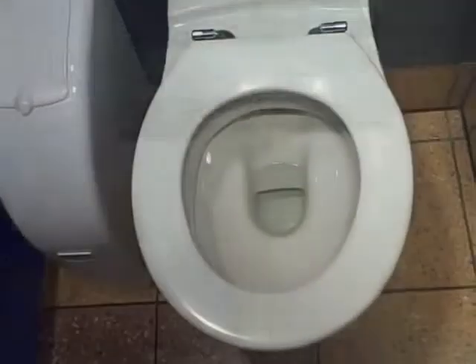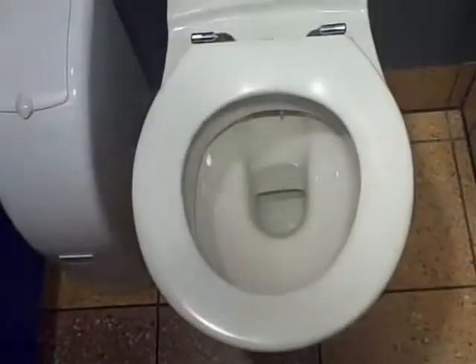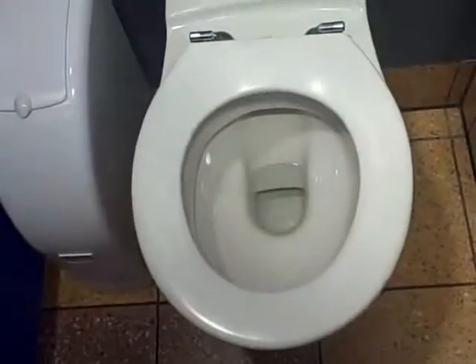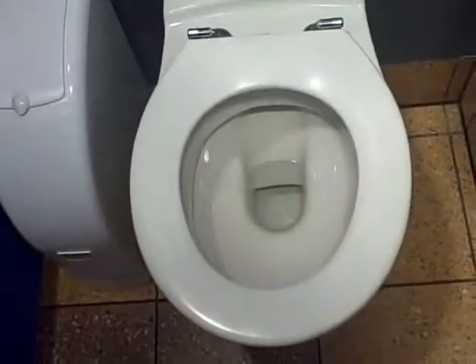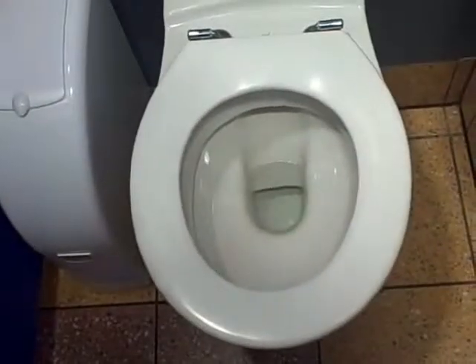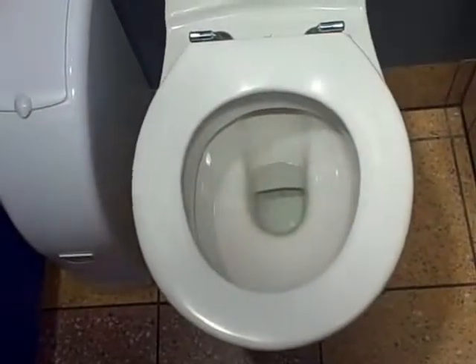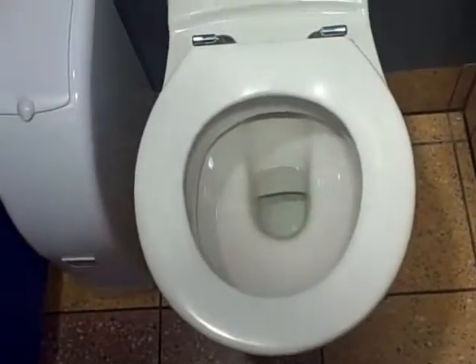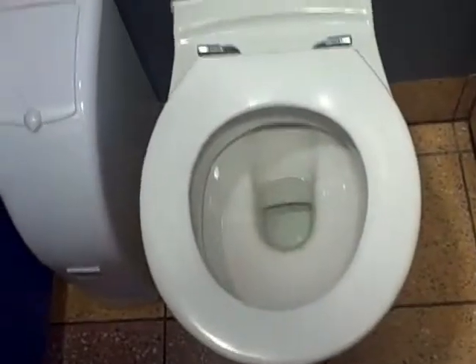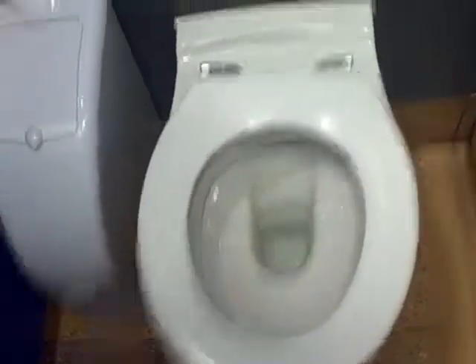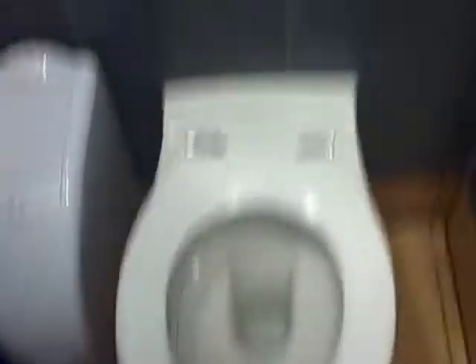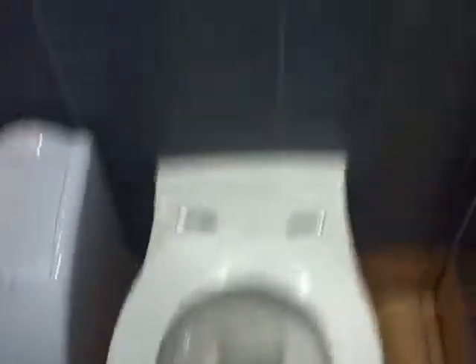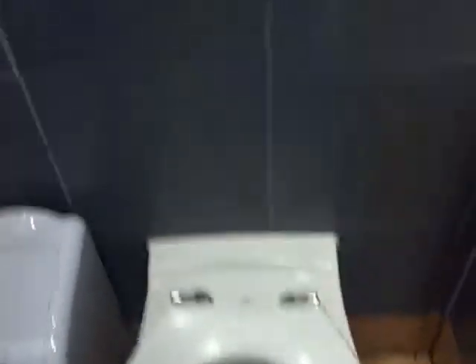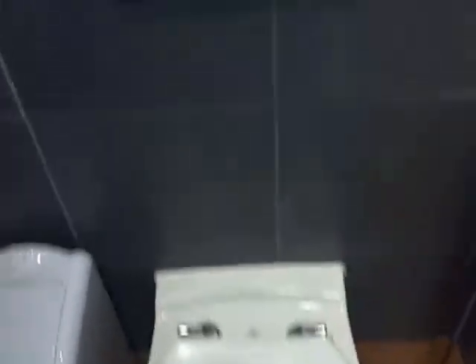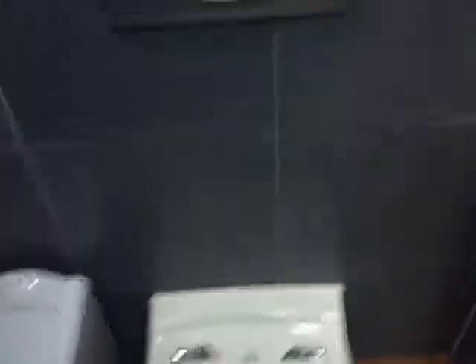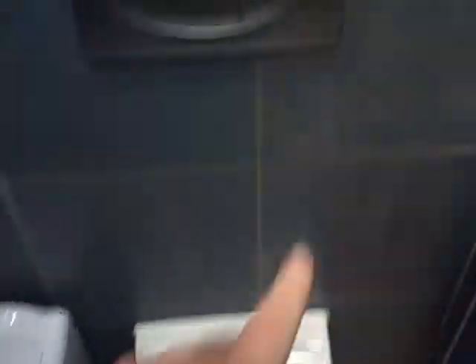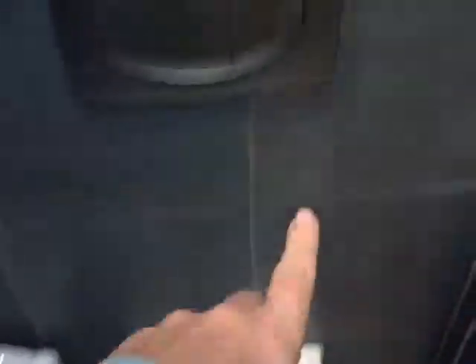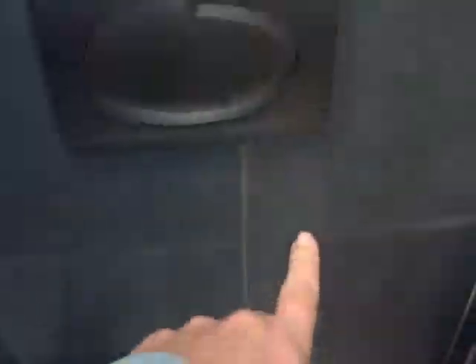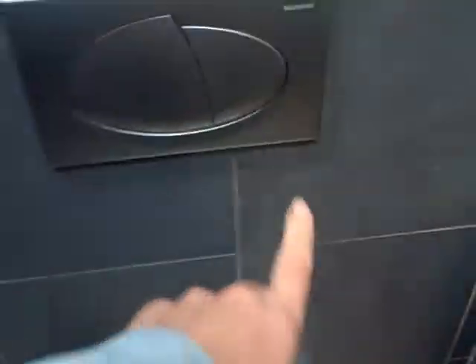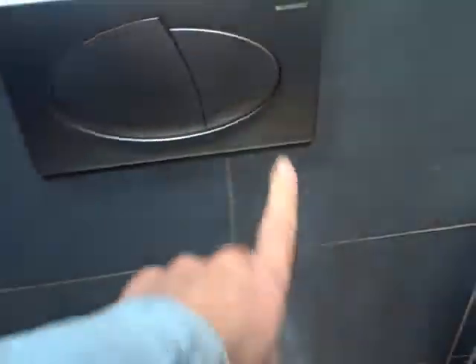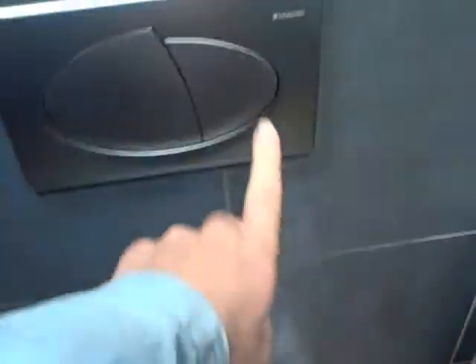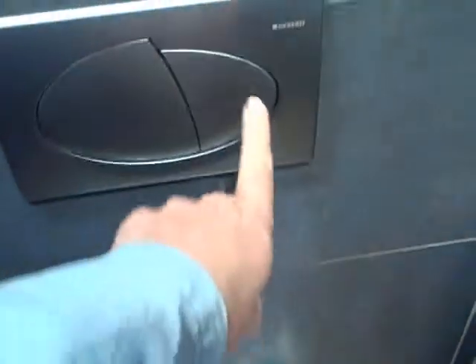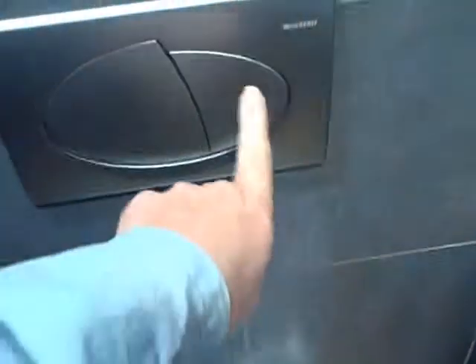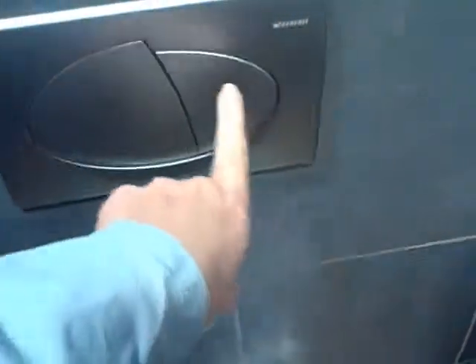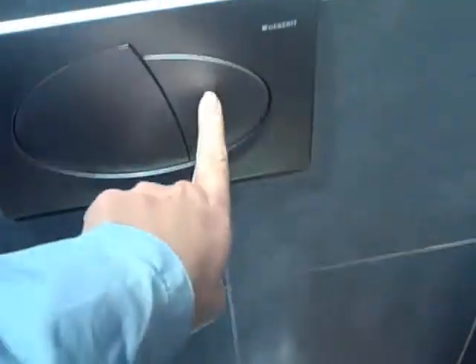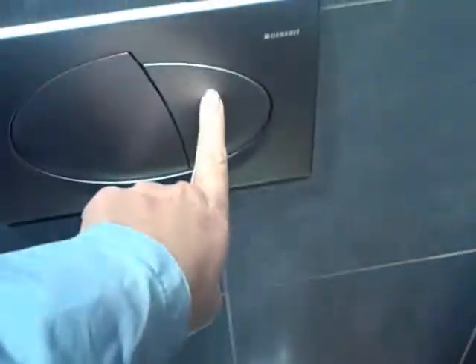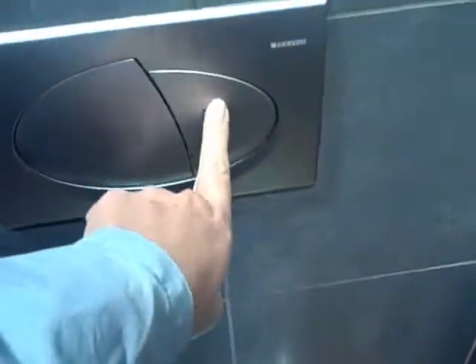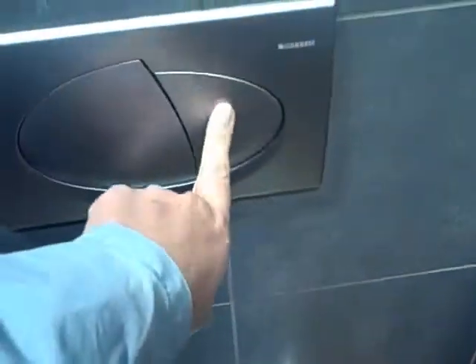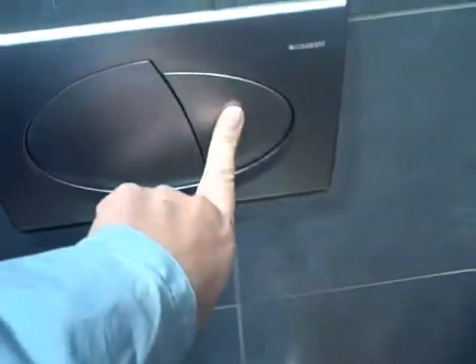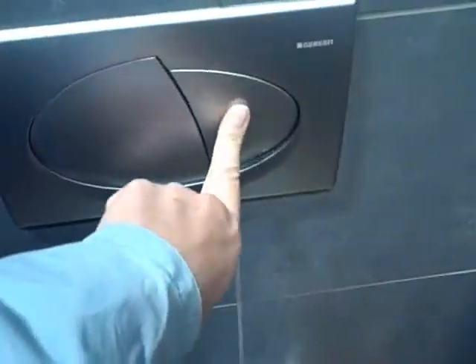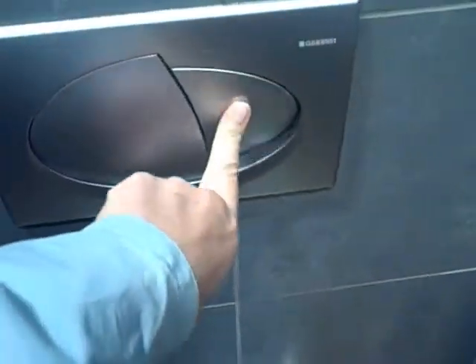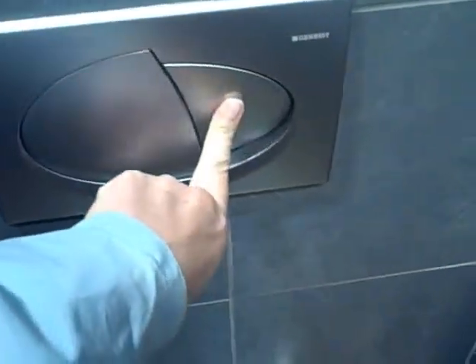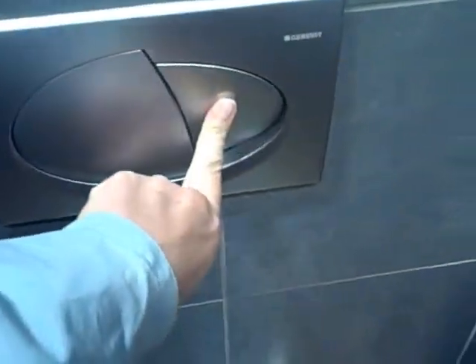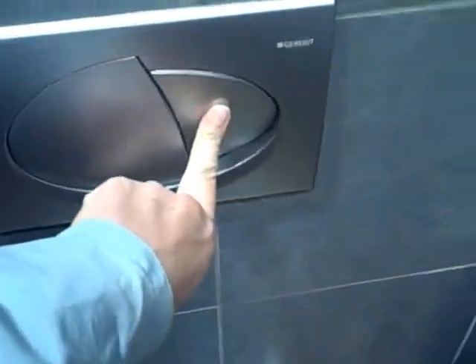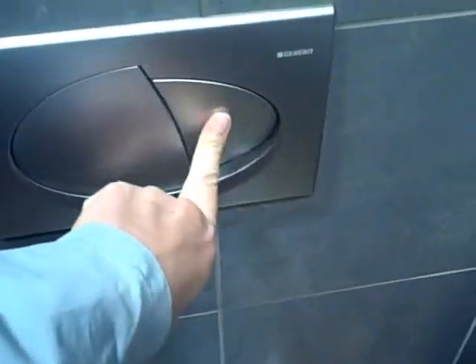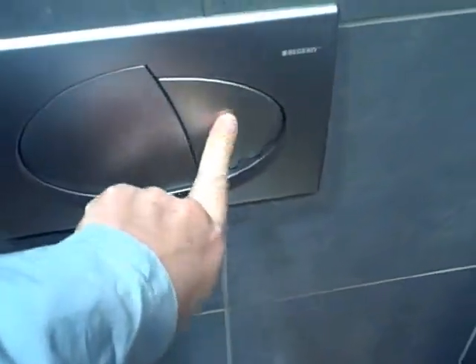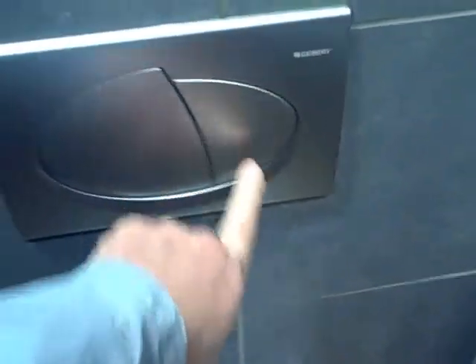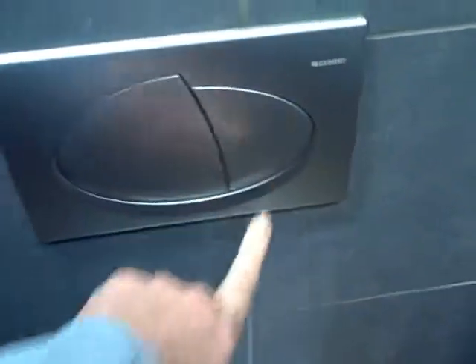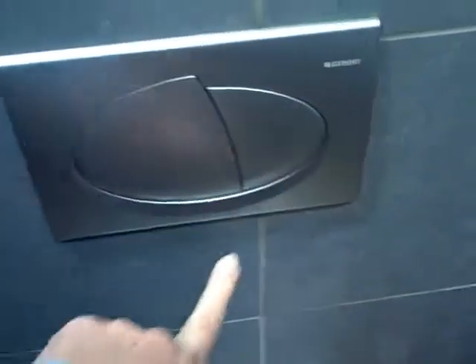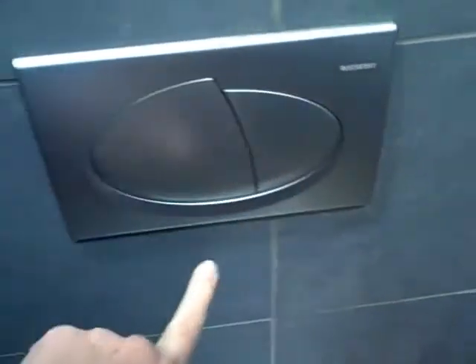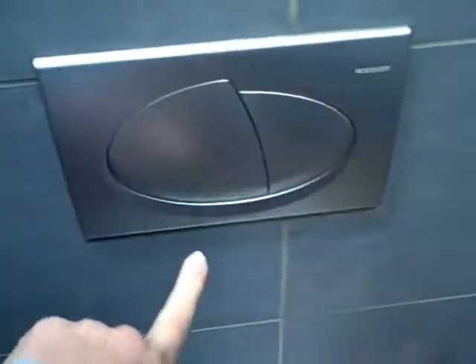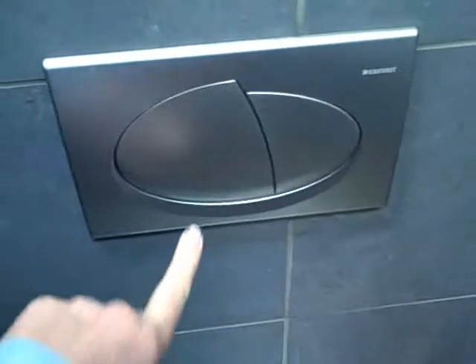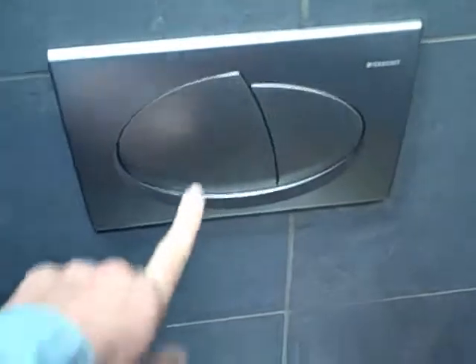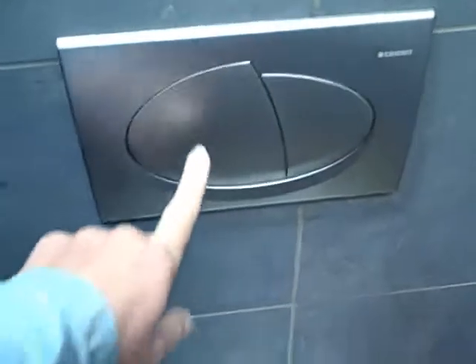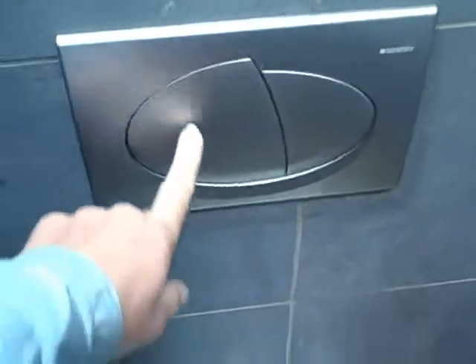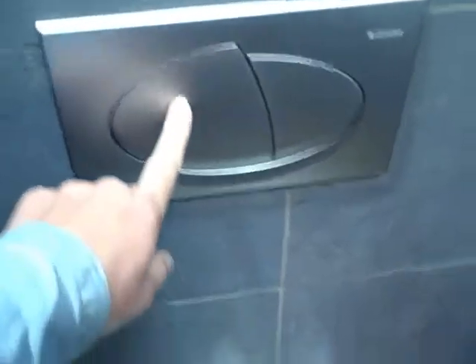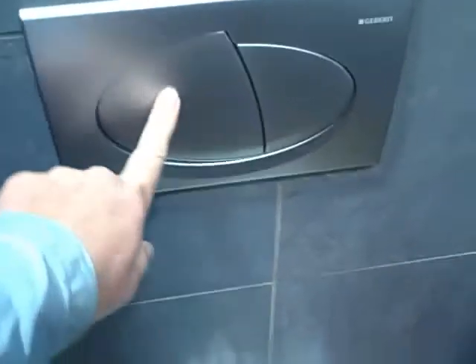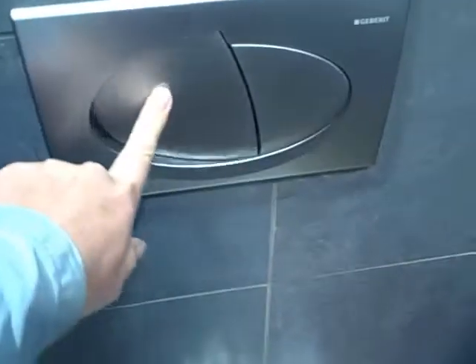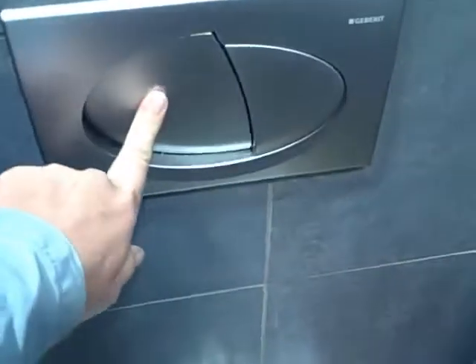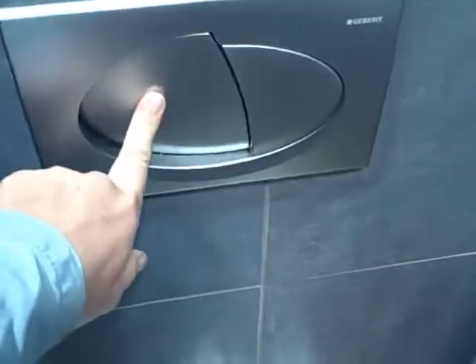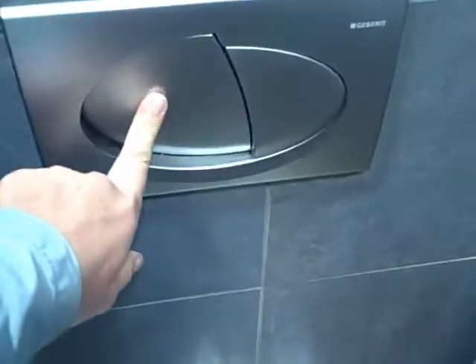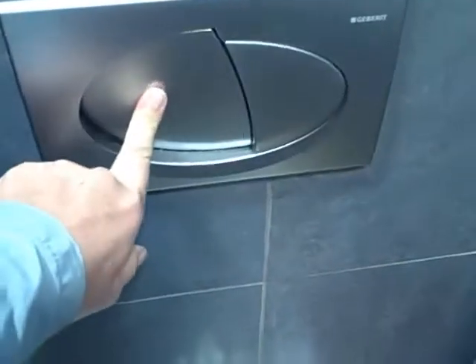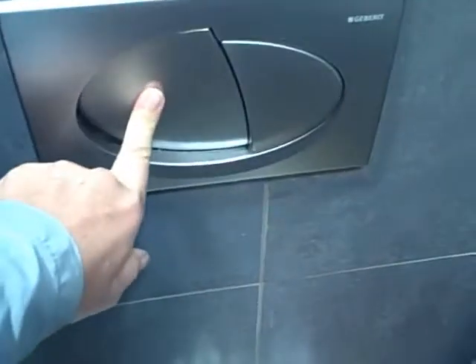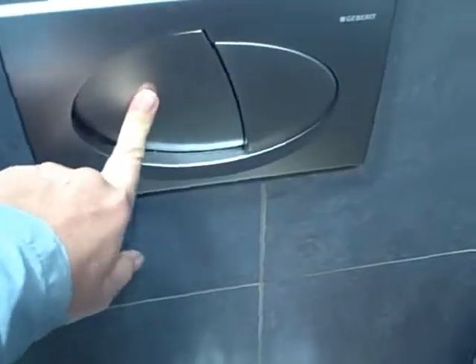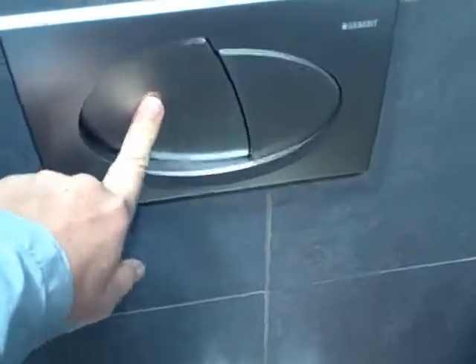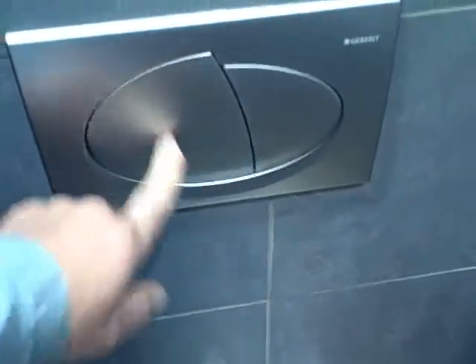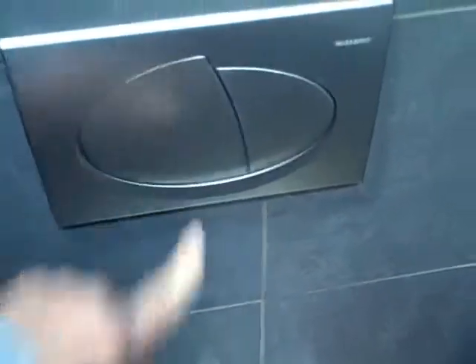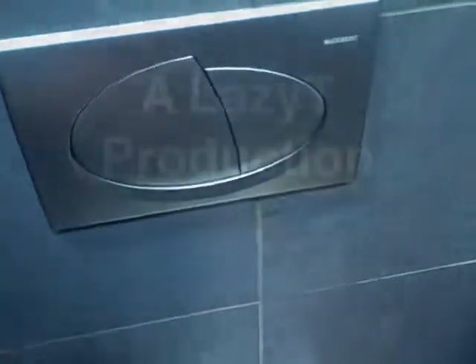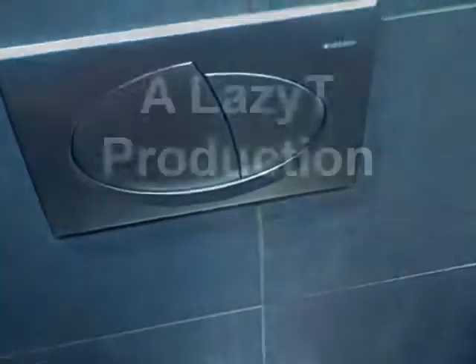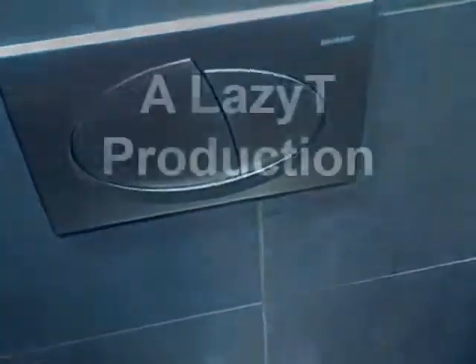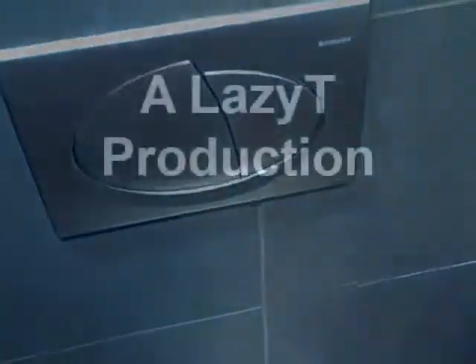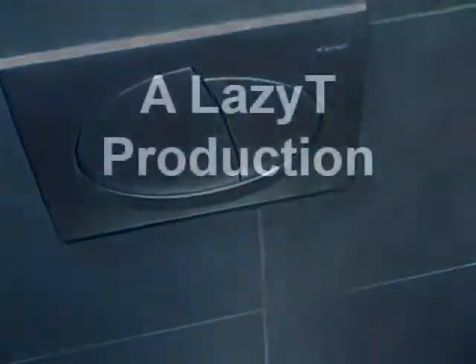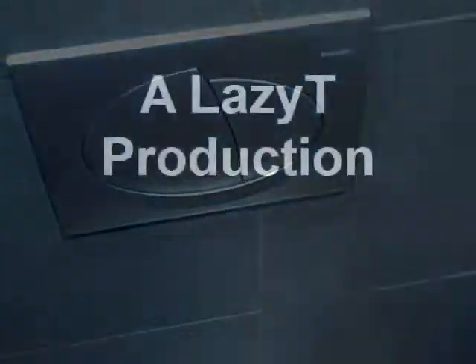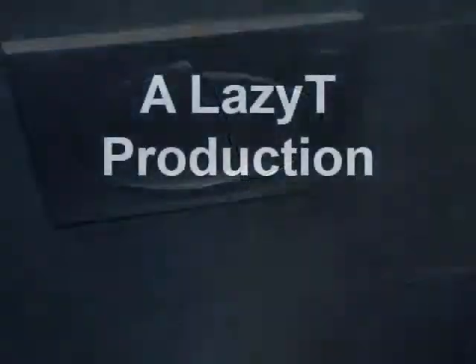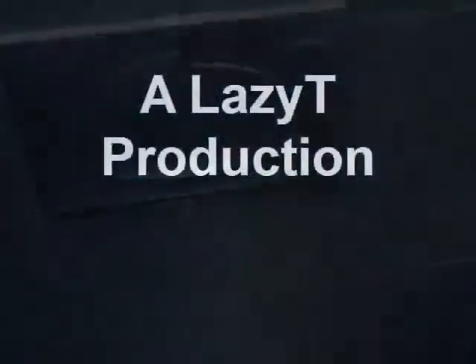This is the toilet at McDonald's. Little ones for a yellow flush, big ones for a brown.